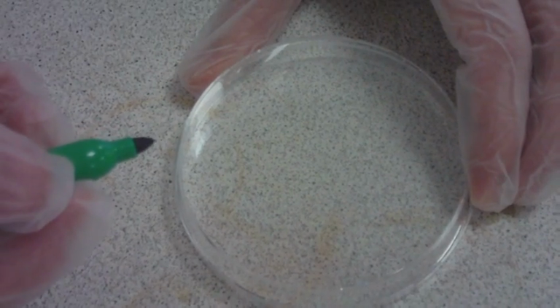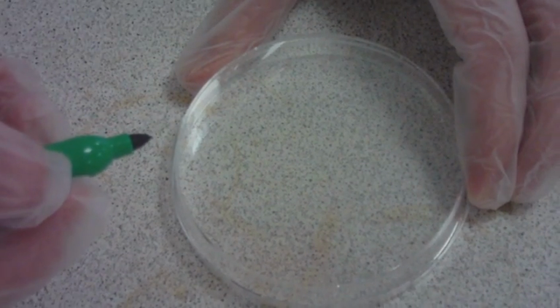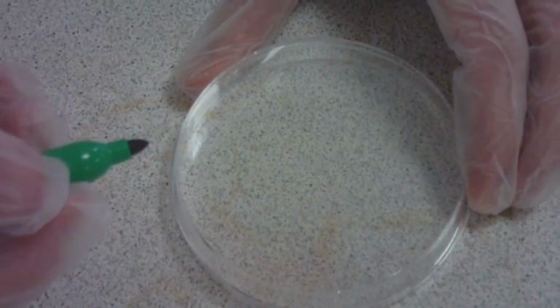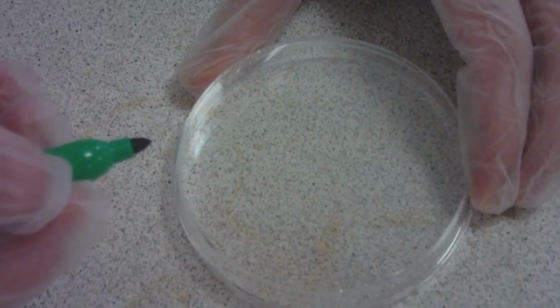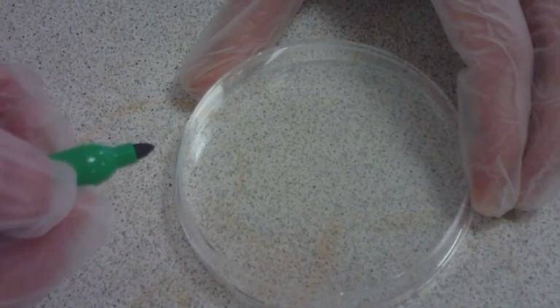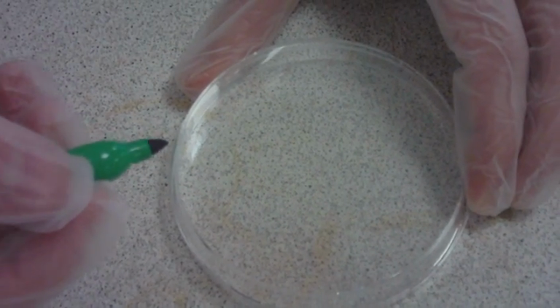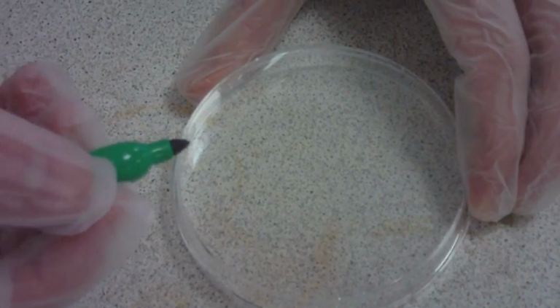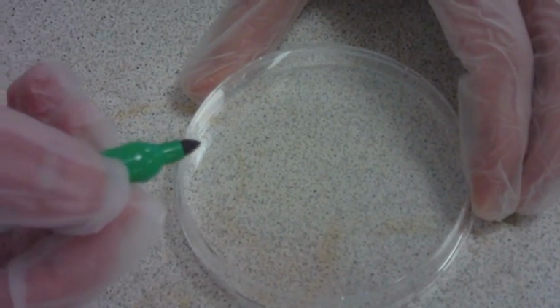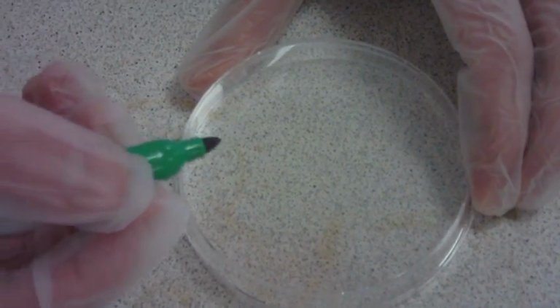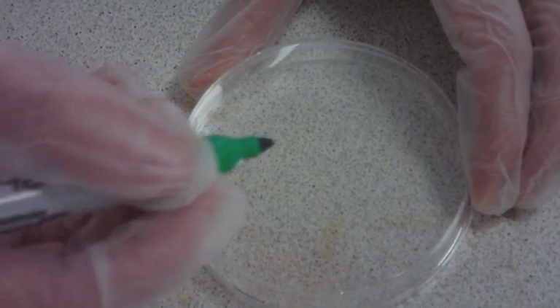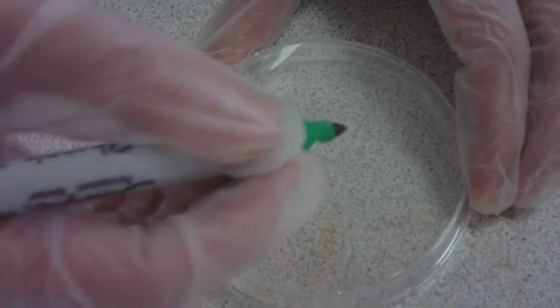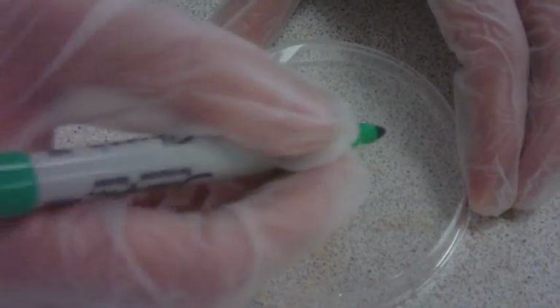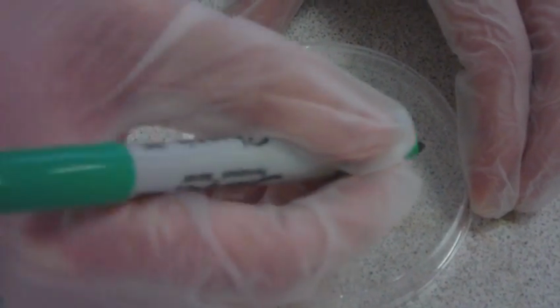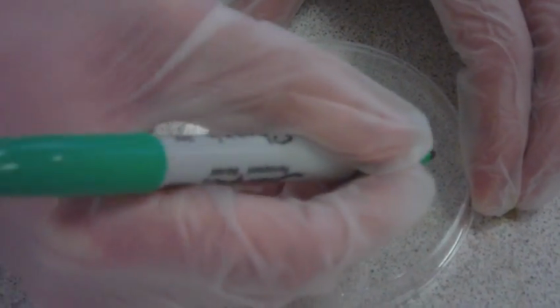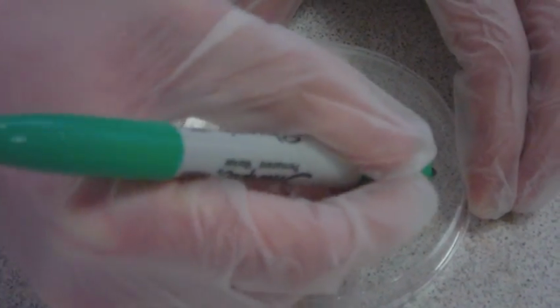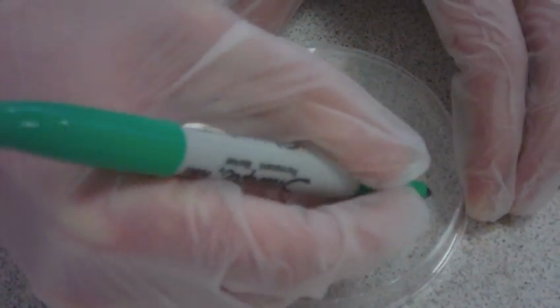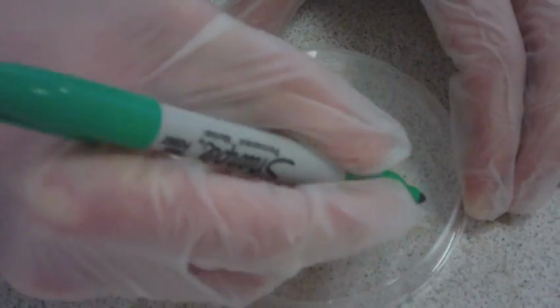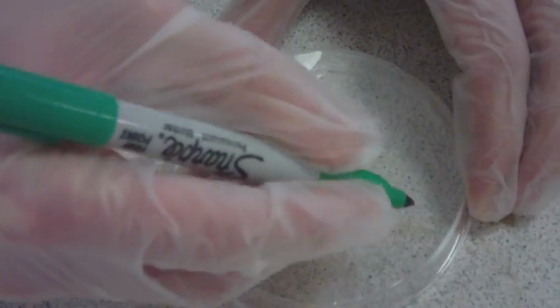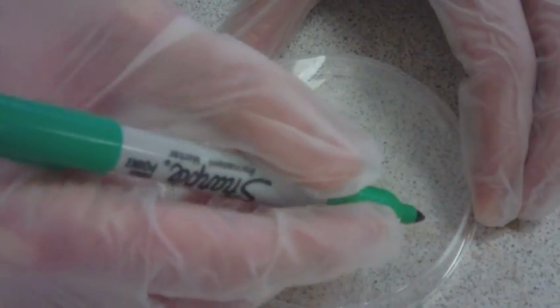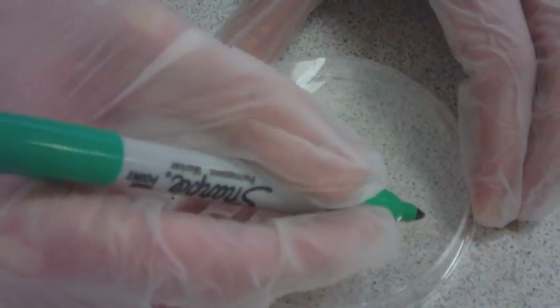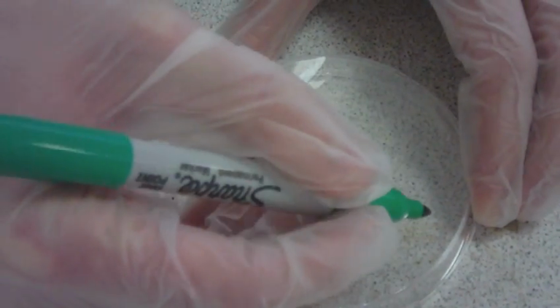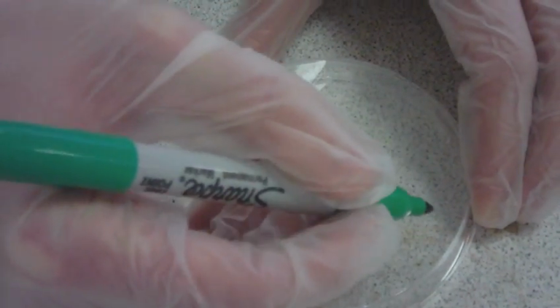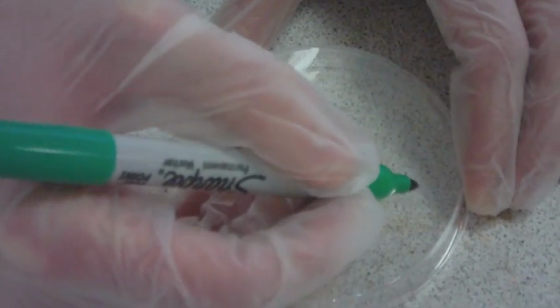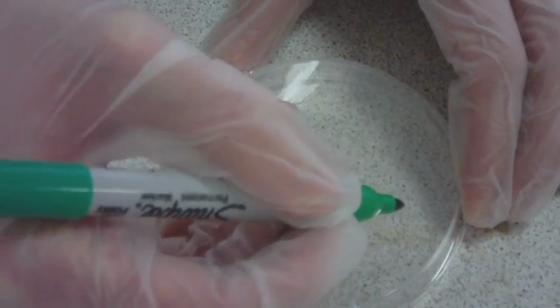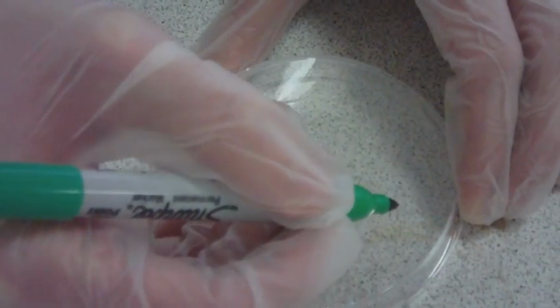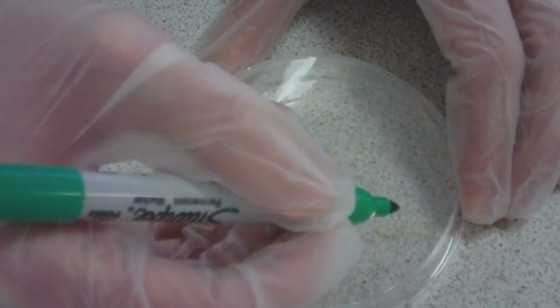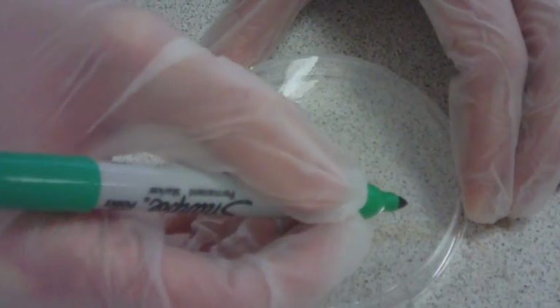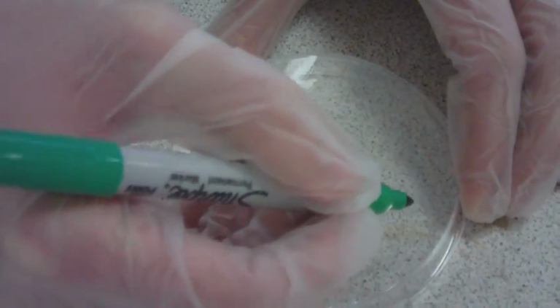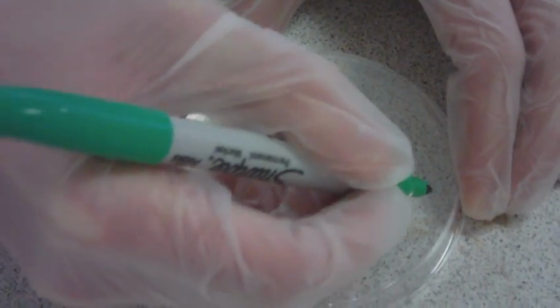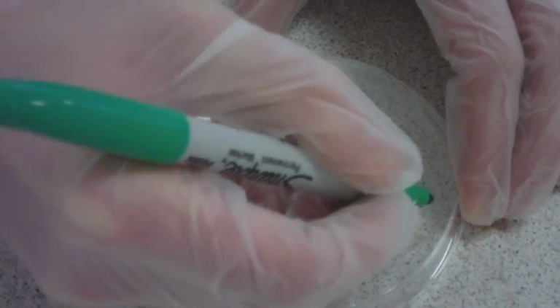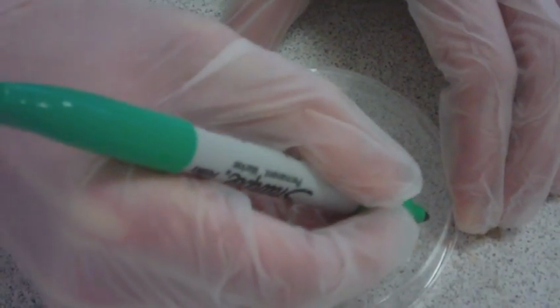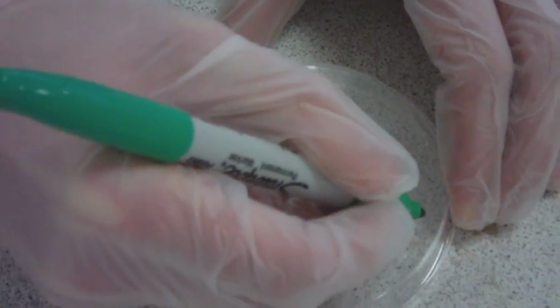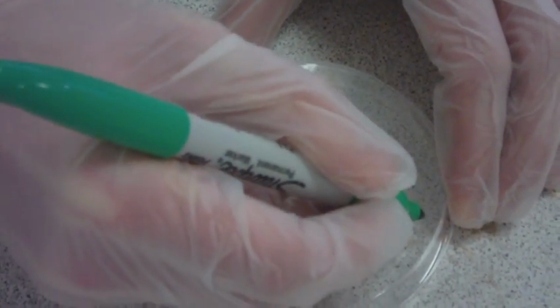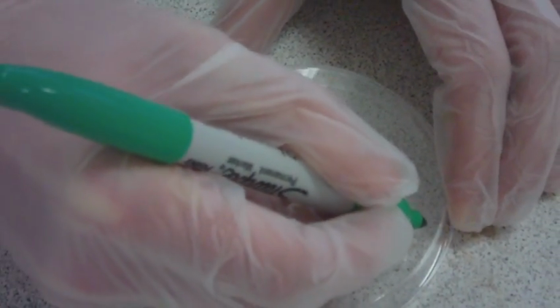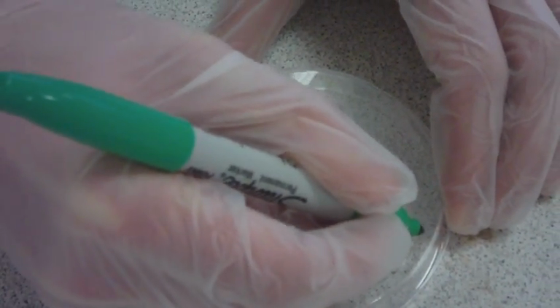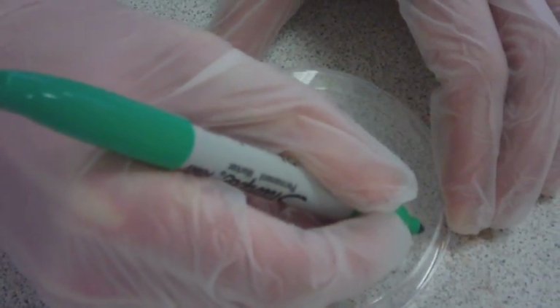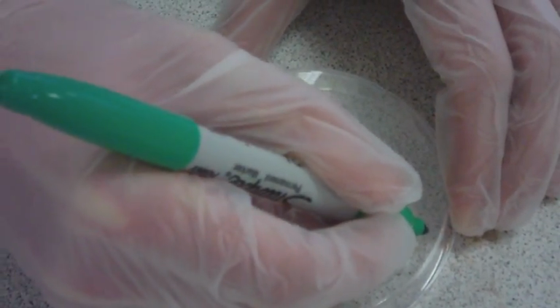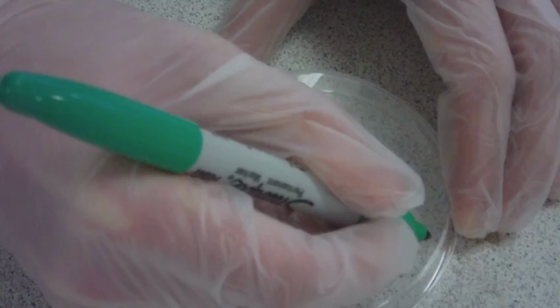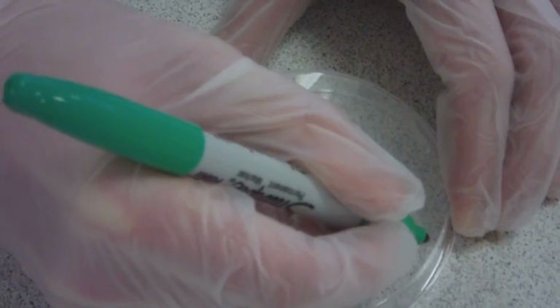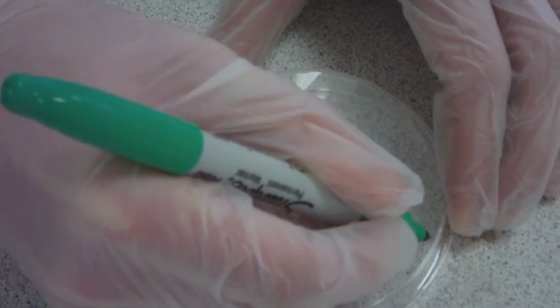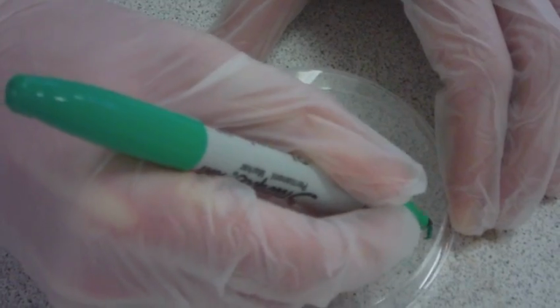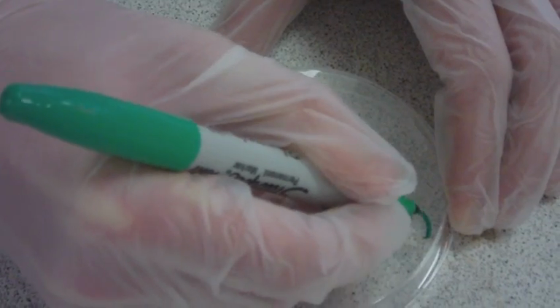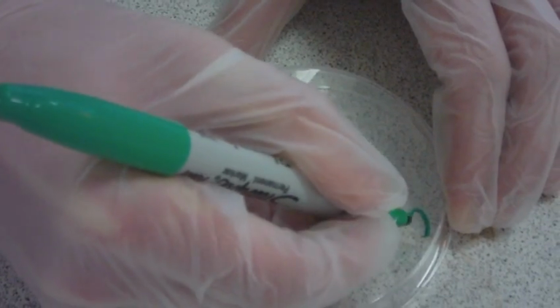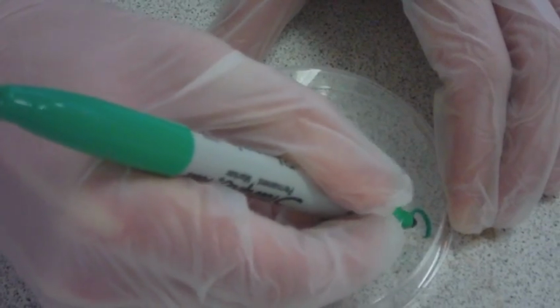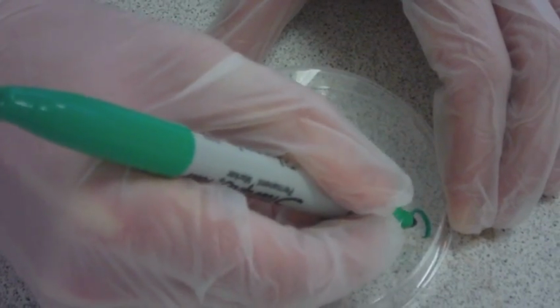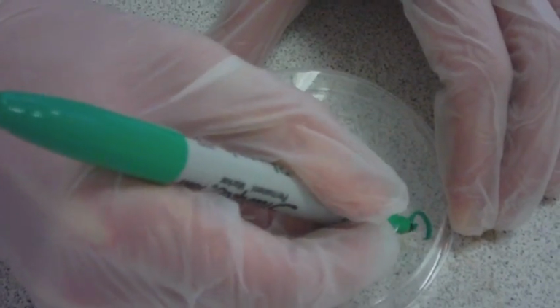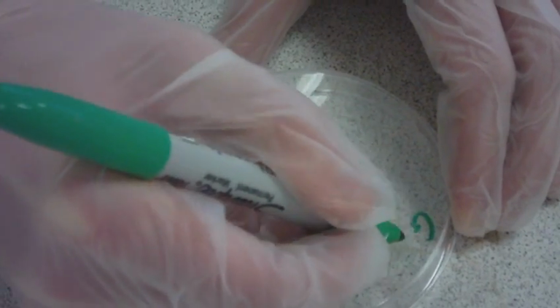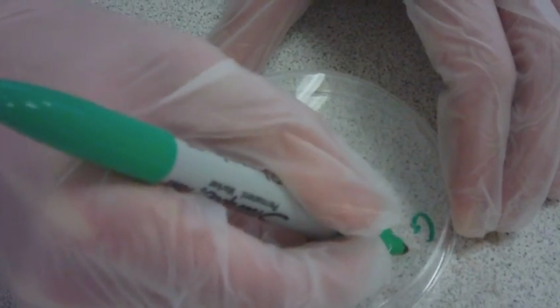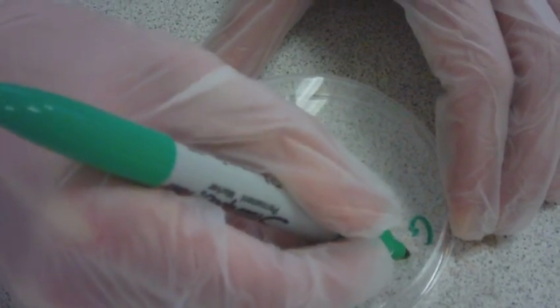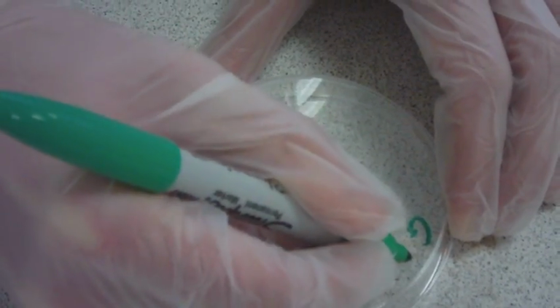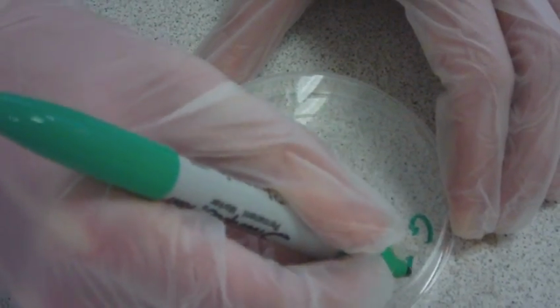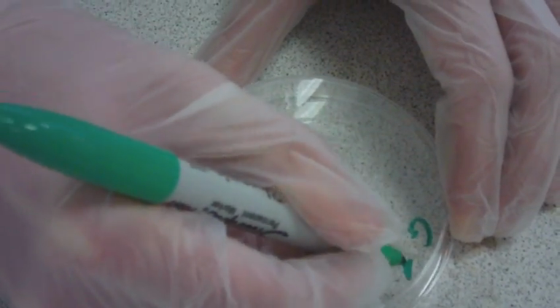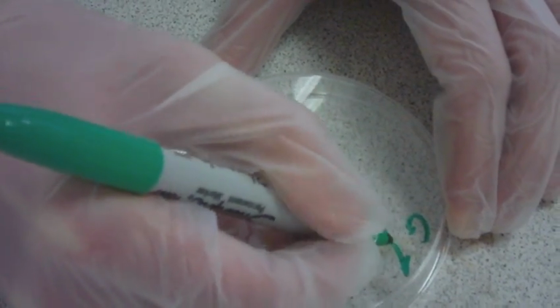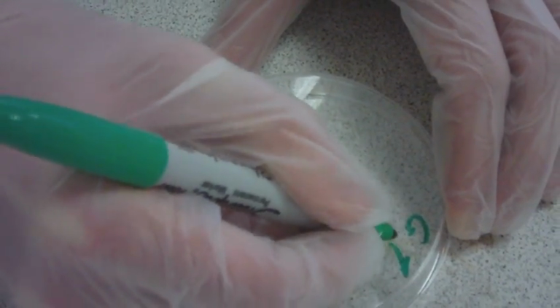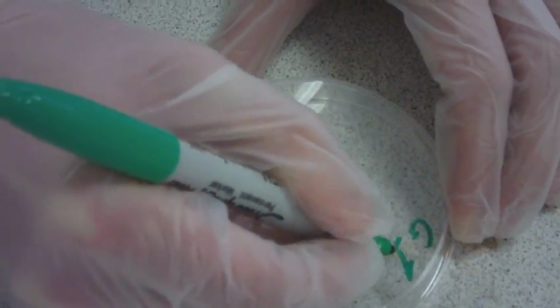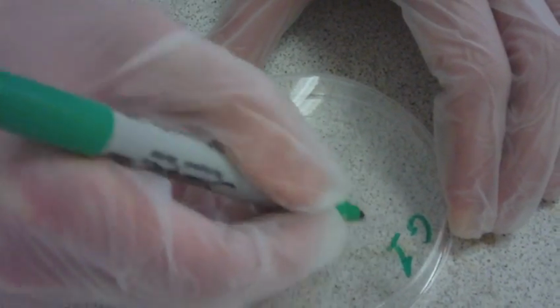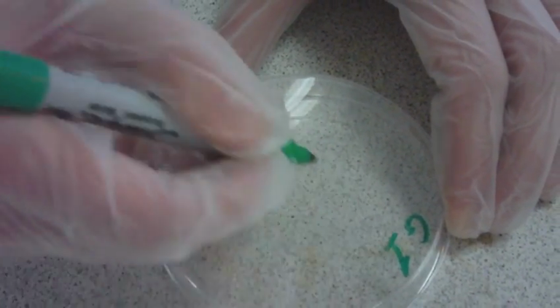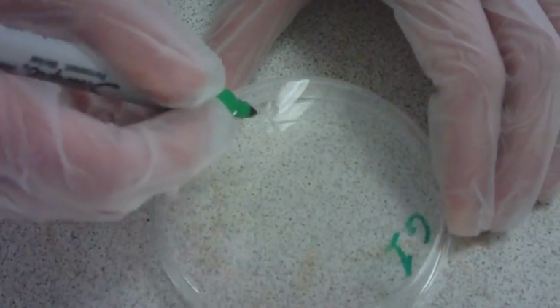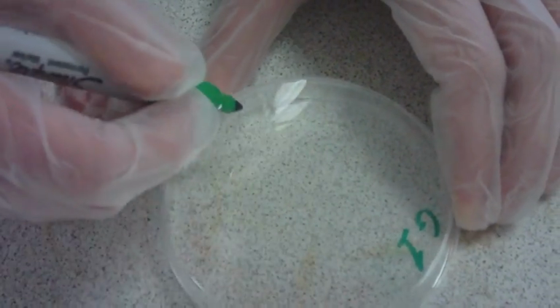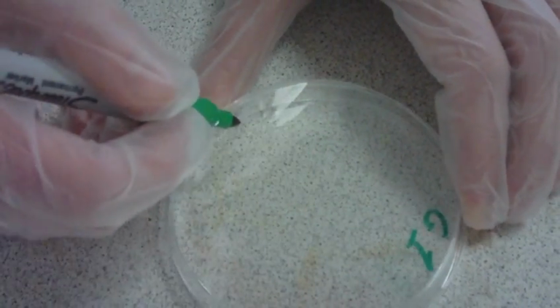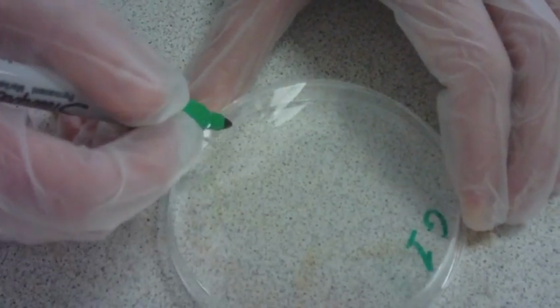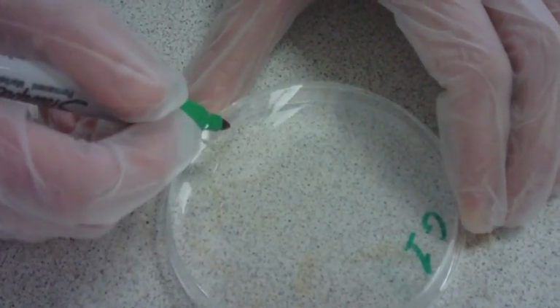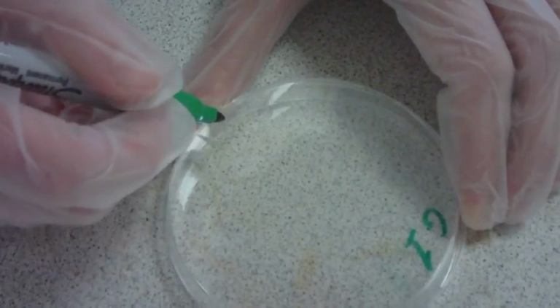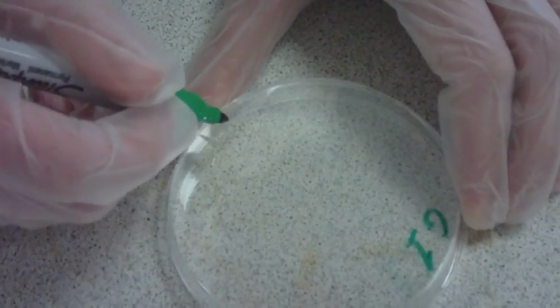Using a marker pen on the bottom of the agar plate, write your group number, date, and bacterium name.